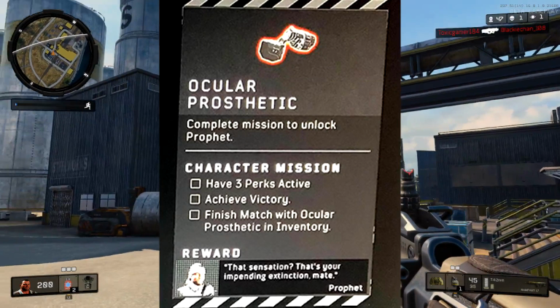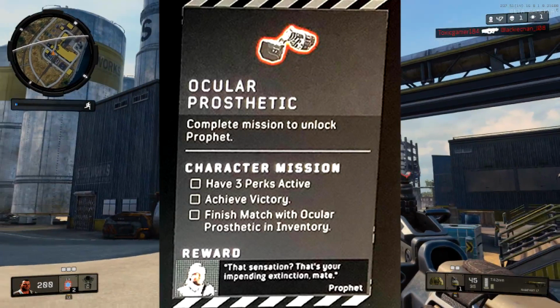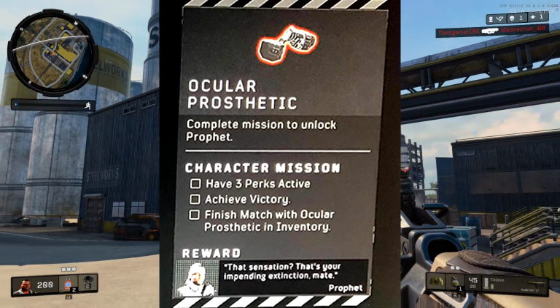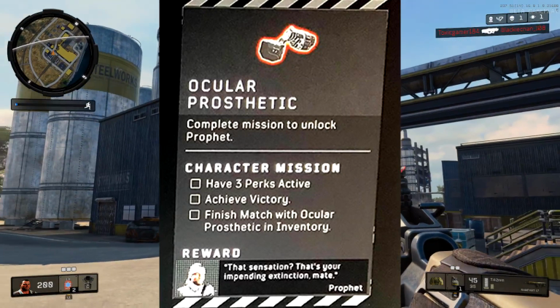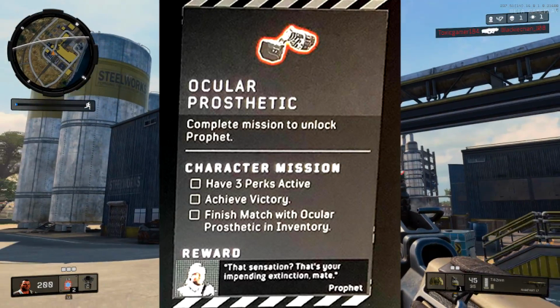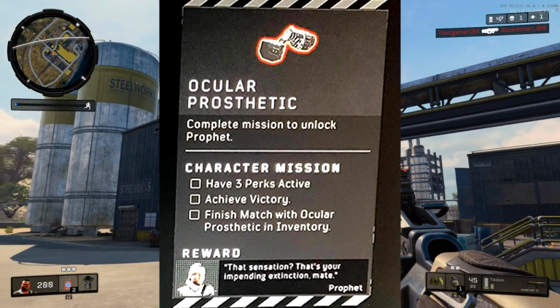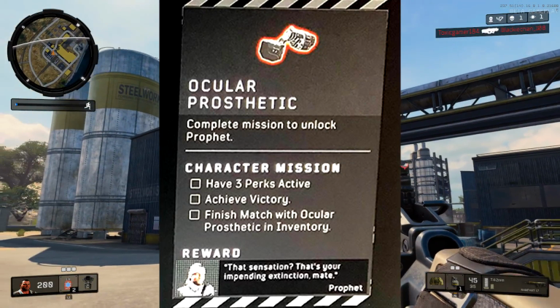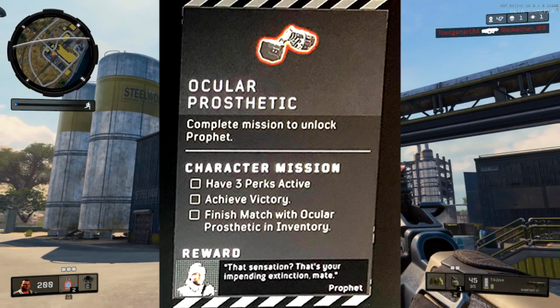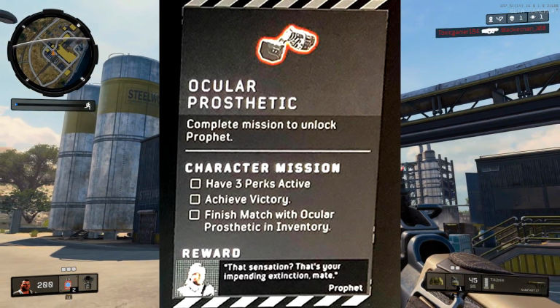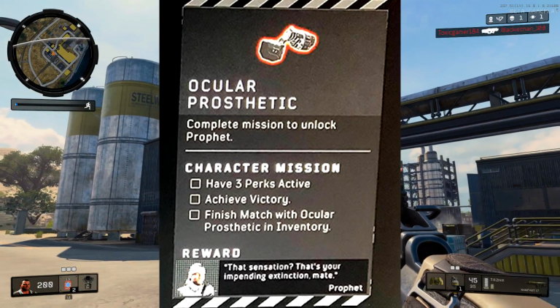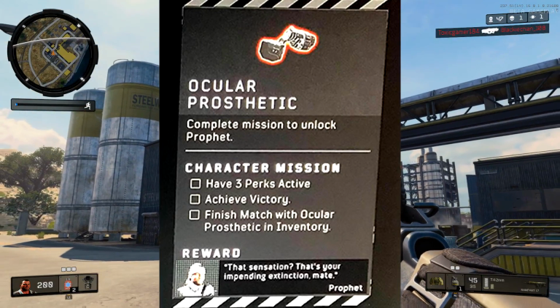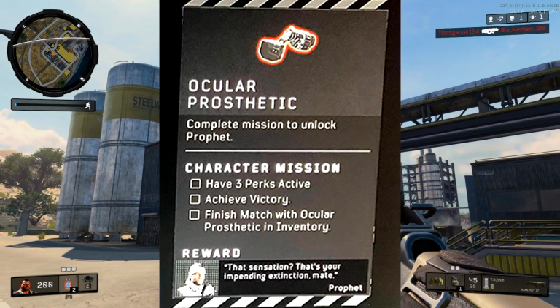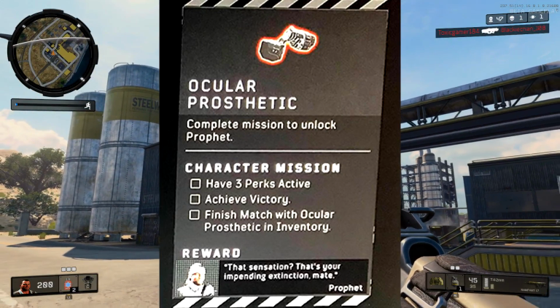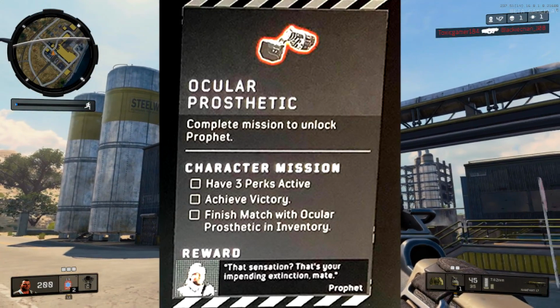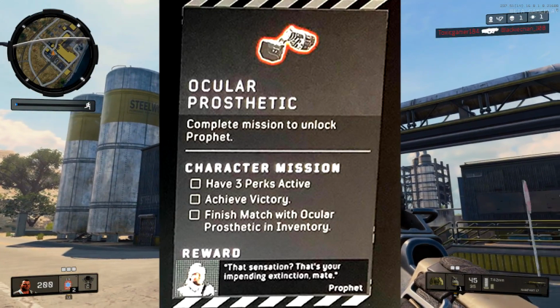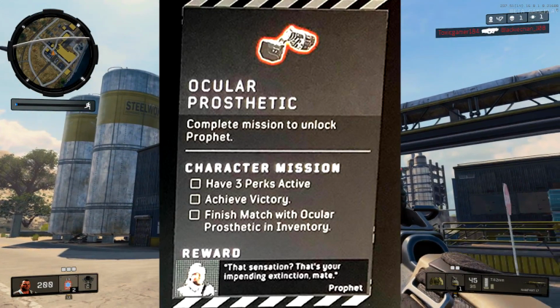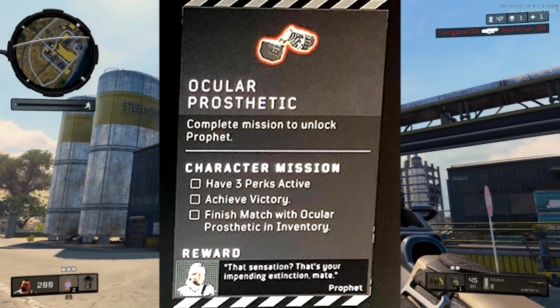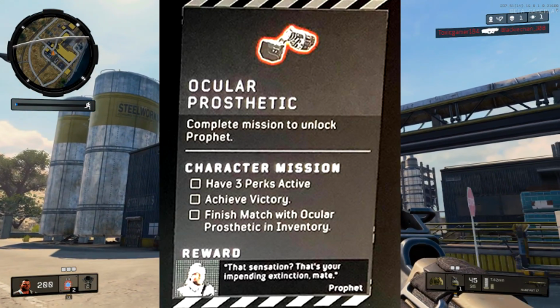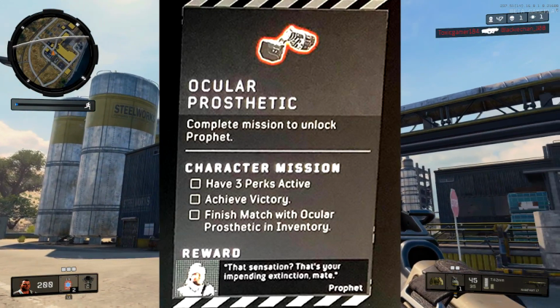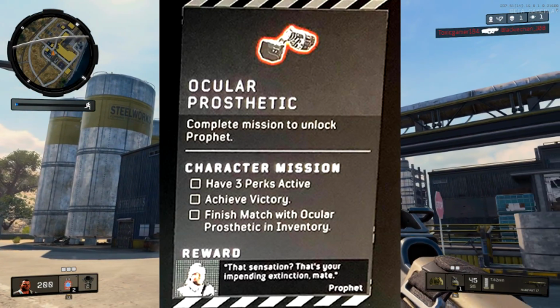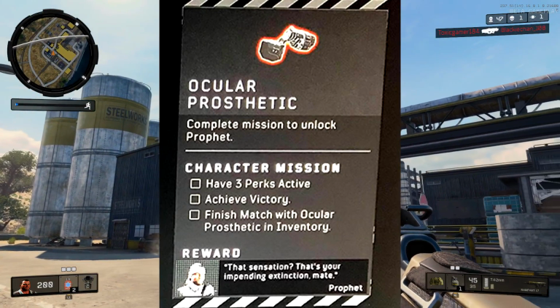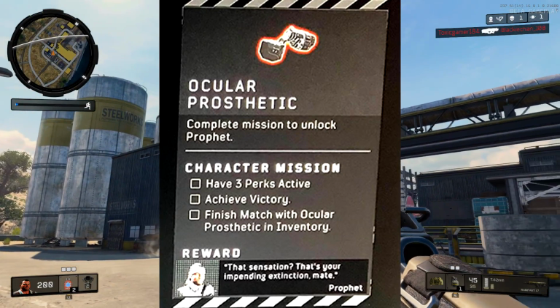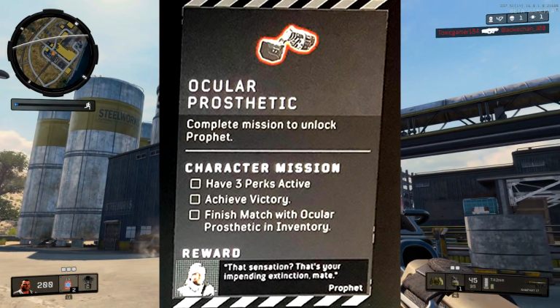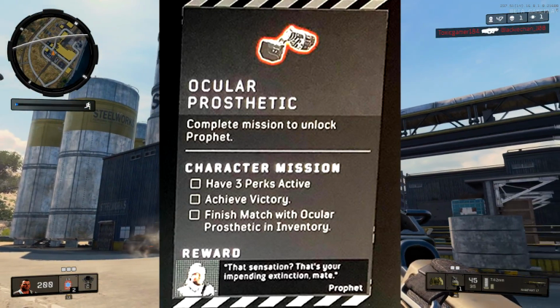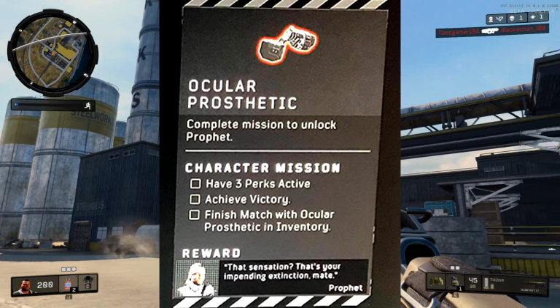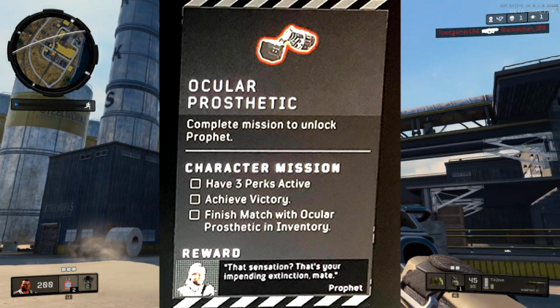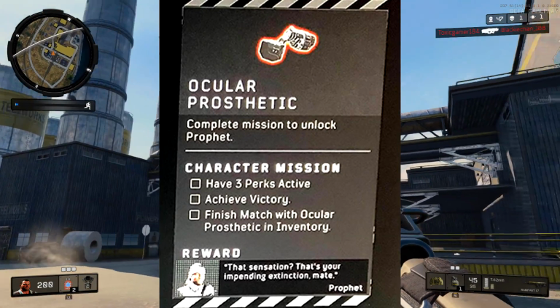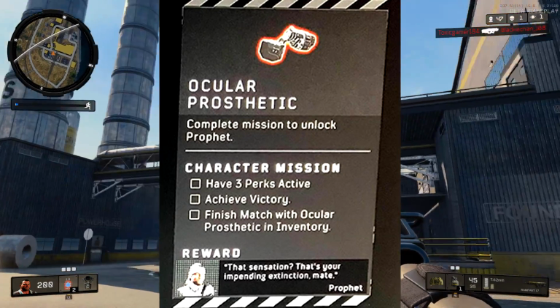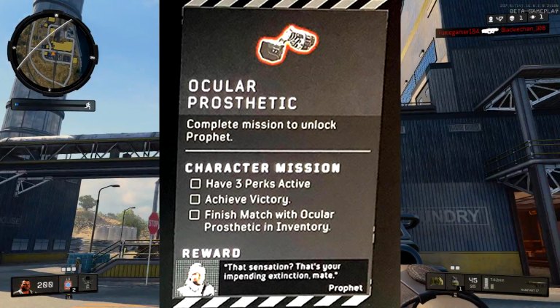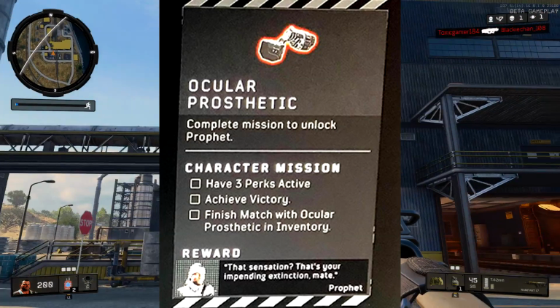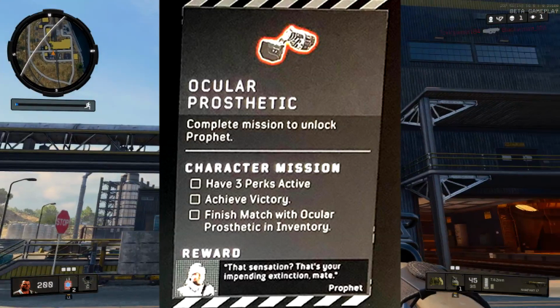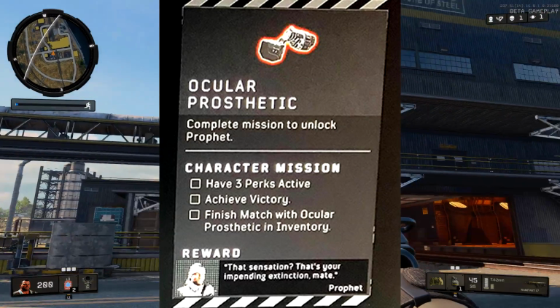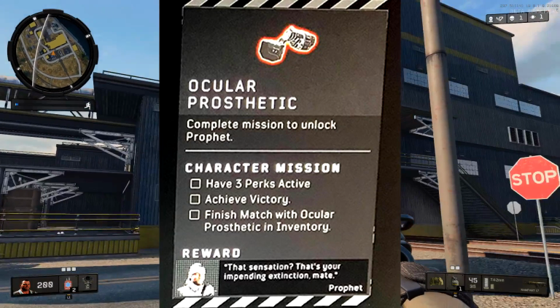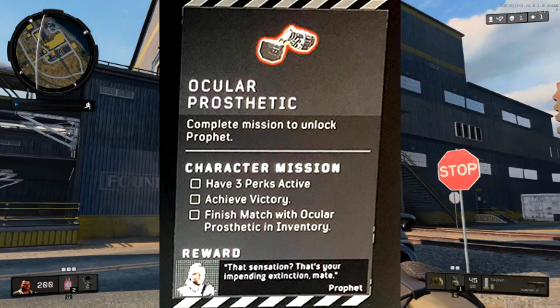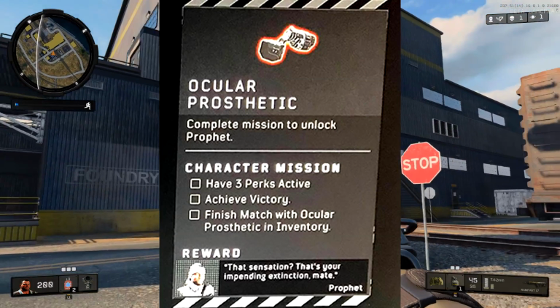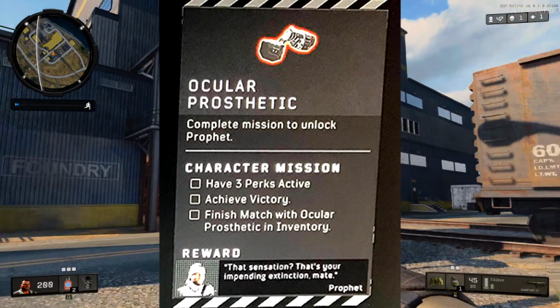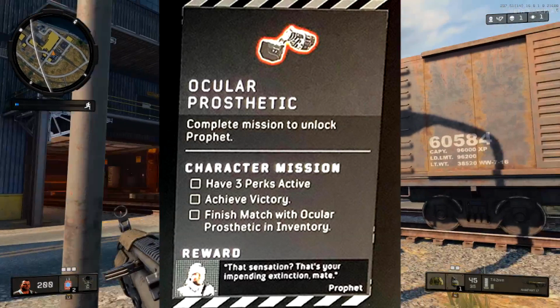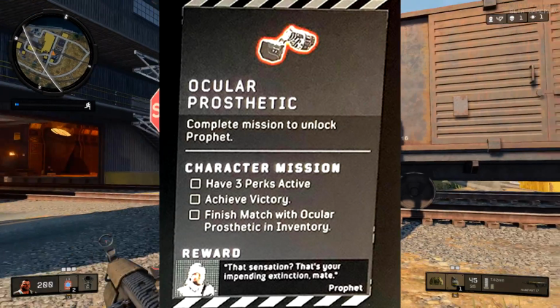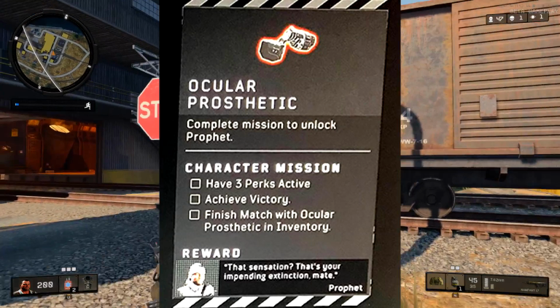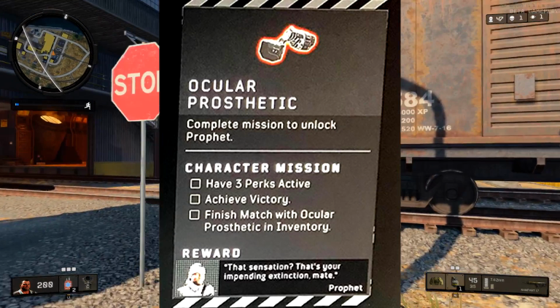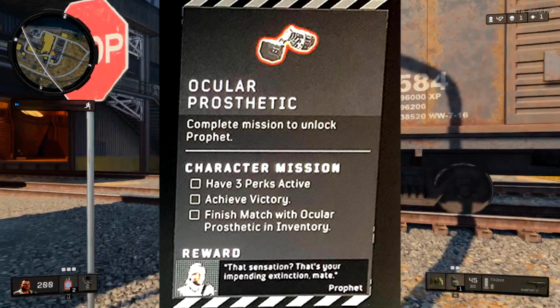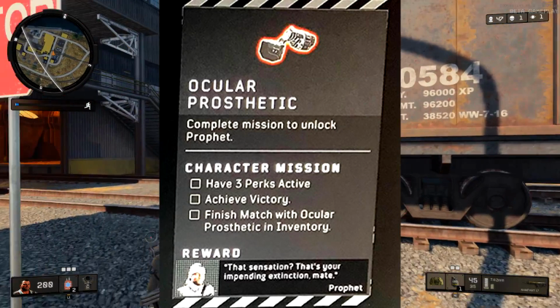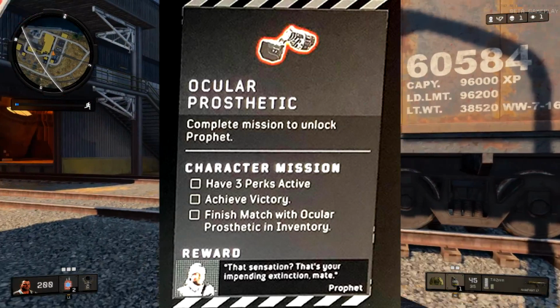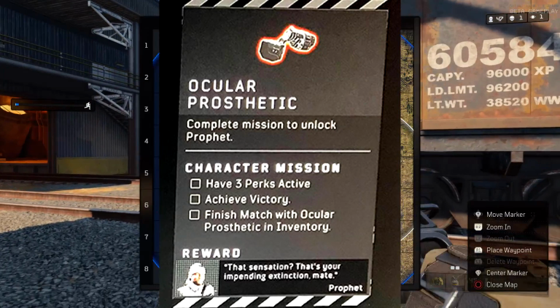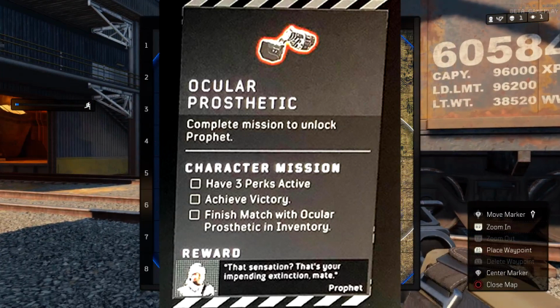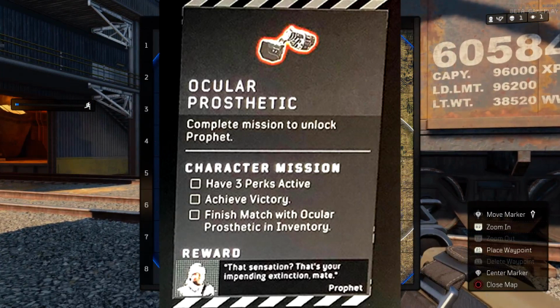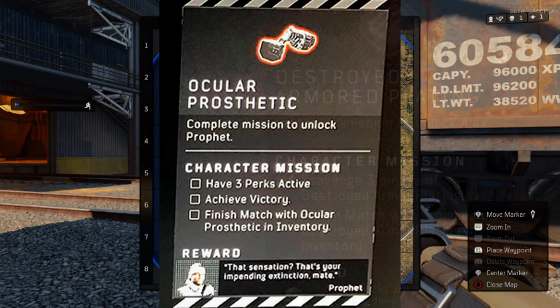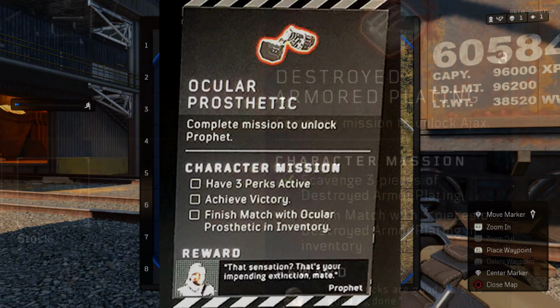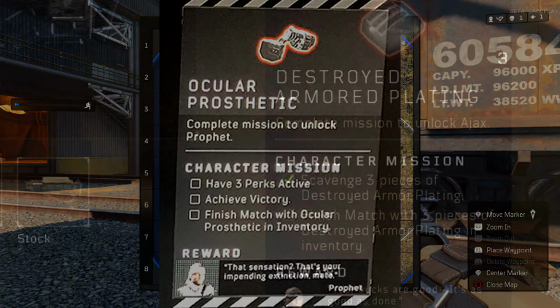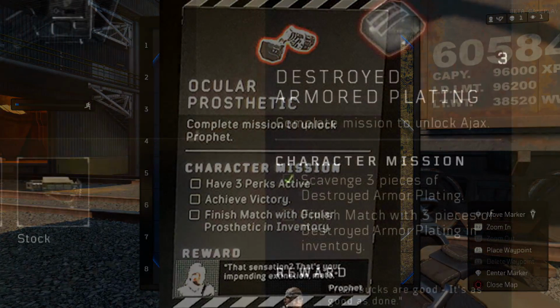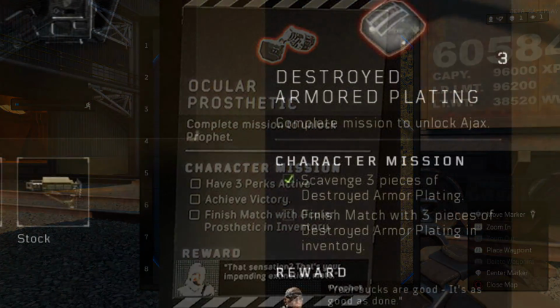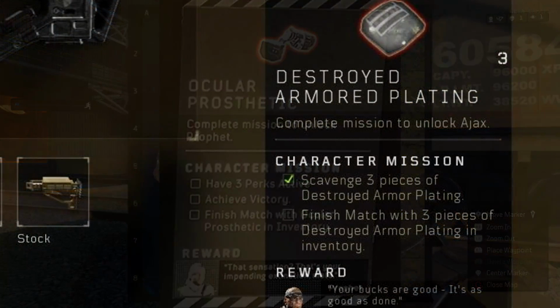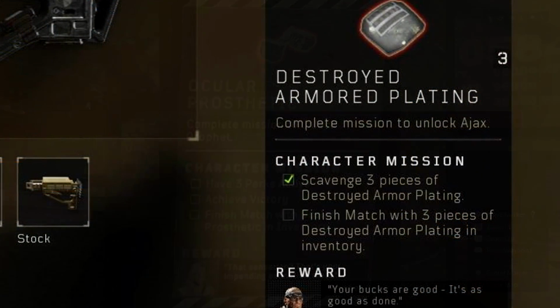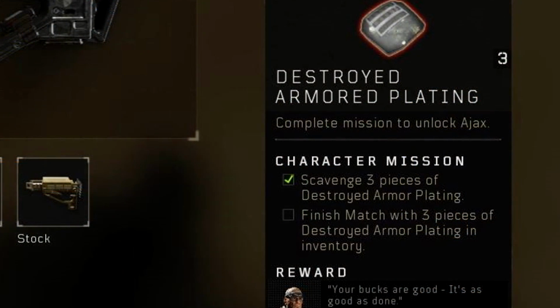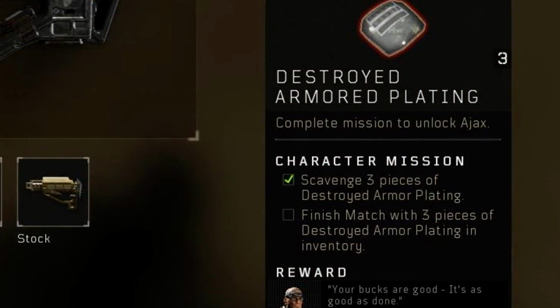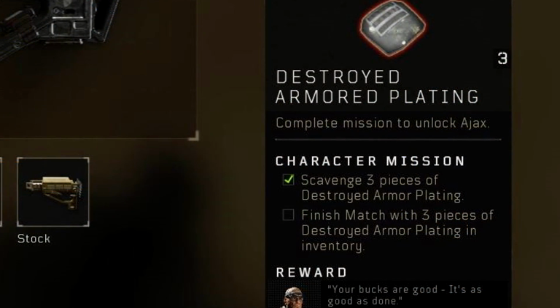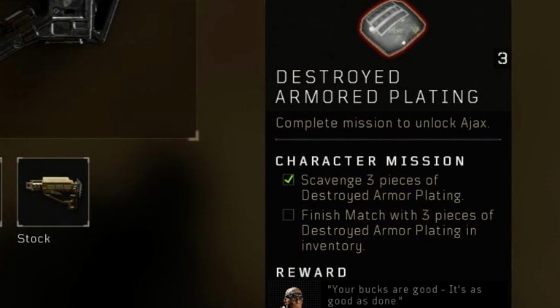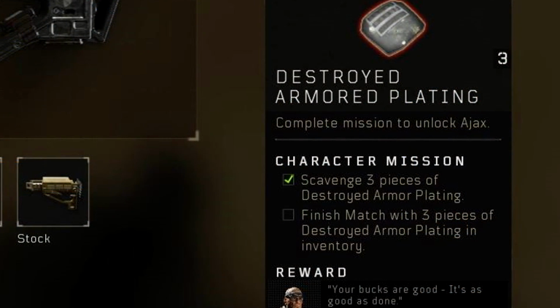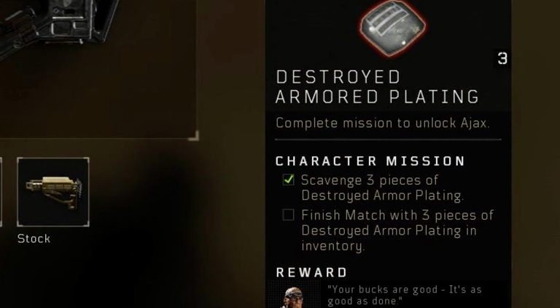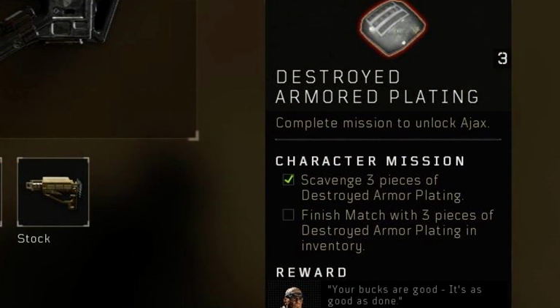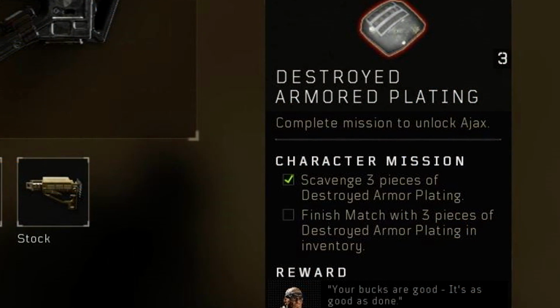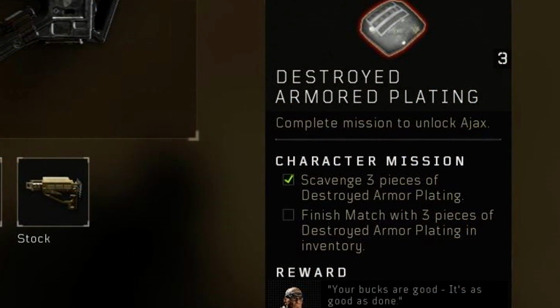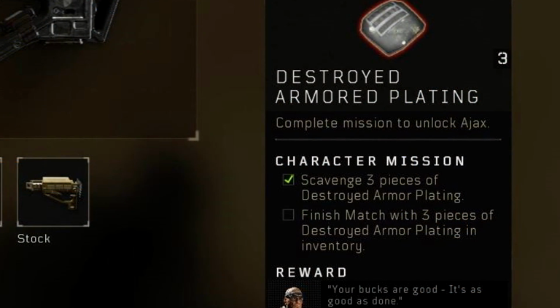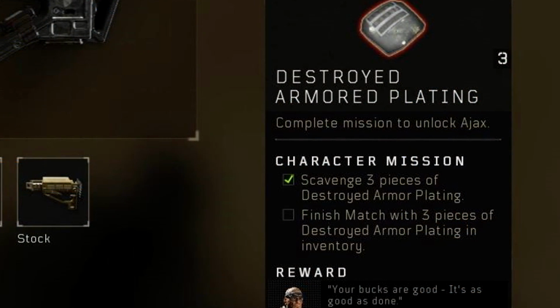Next up is Prophet. With Prophet you'll need to find this prosthetic, have three perks active, and win the game. This is going to be a little bit more difficult than all the rest of them, so it may just take a little bit more time.